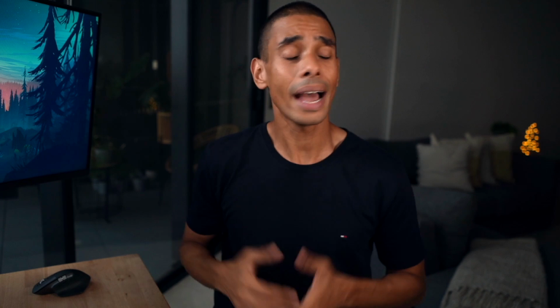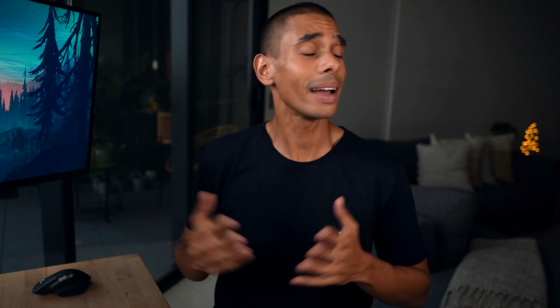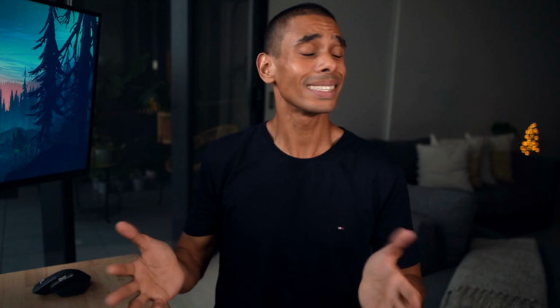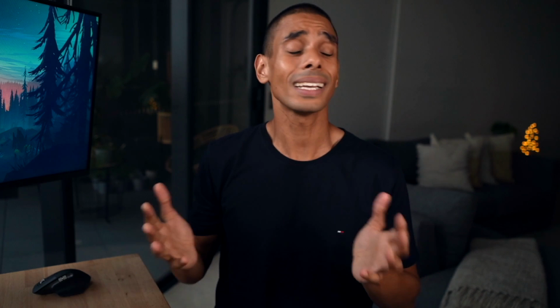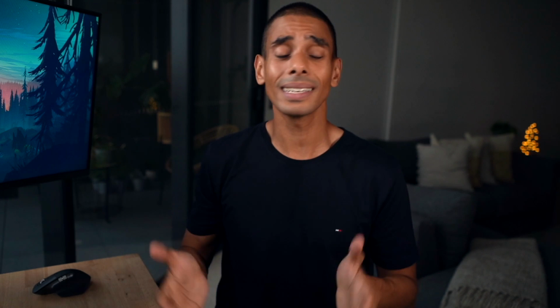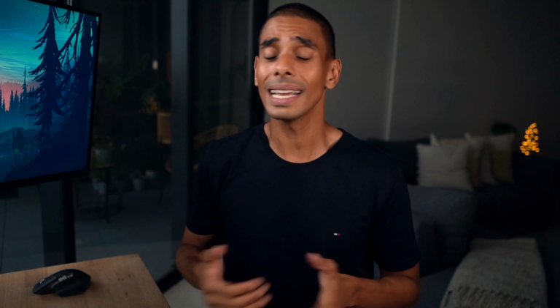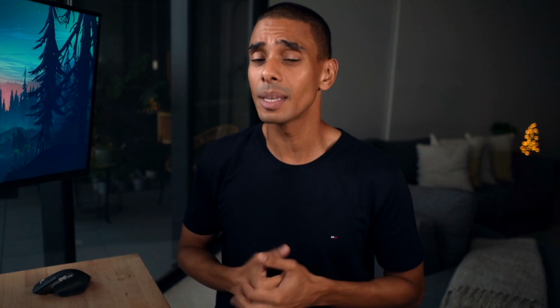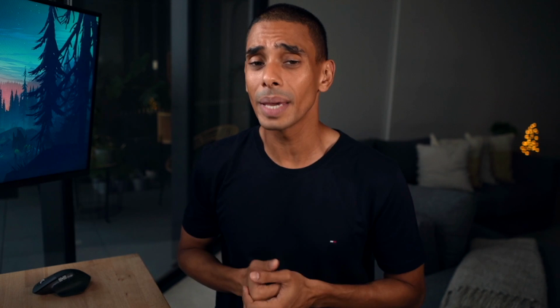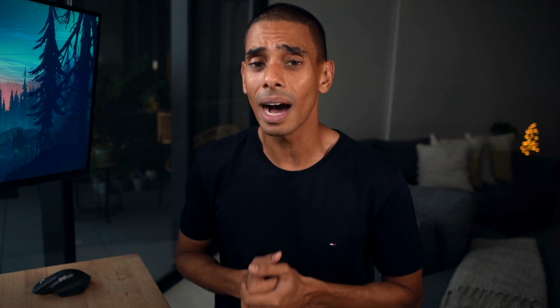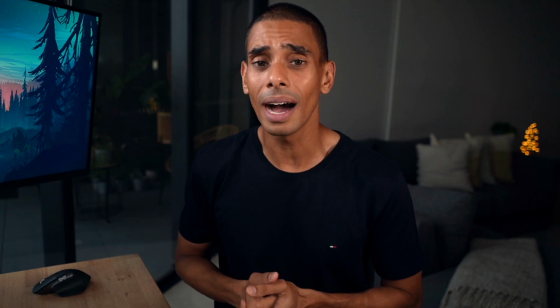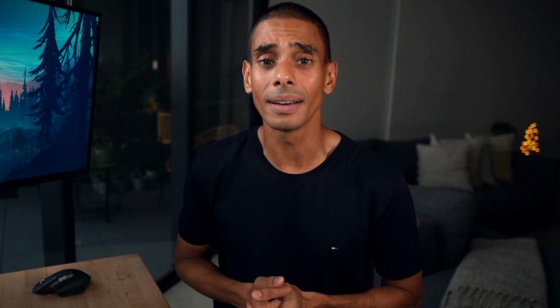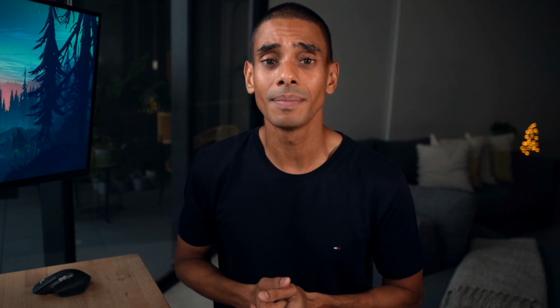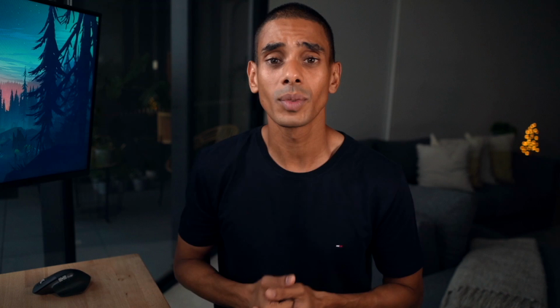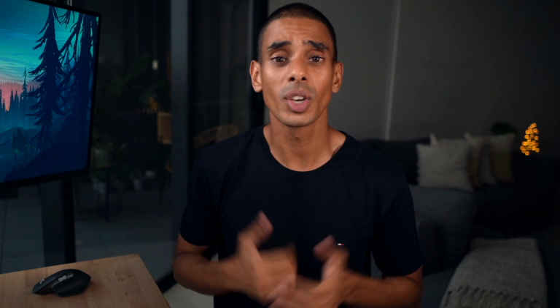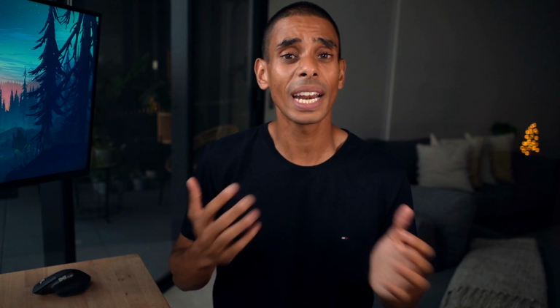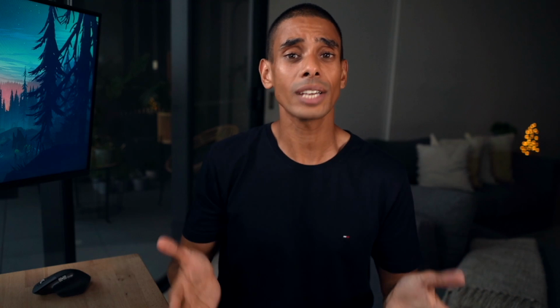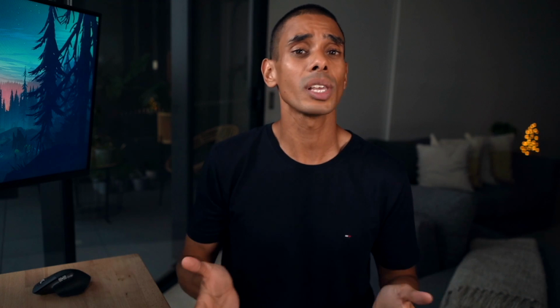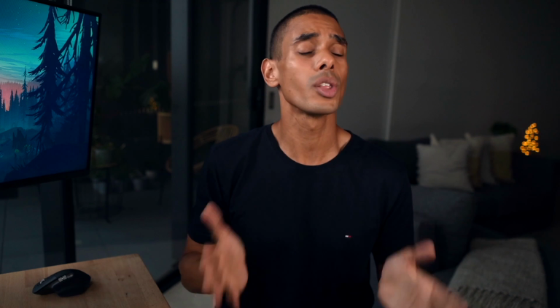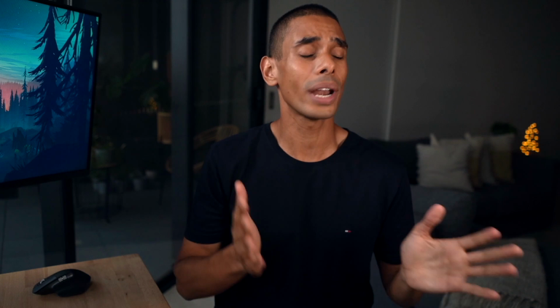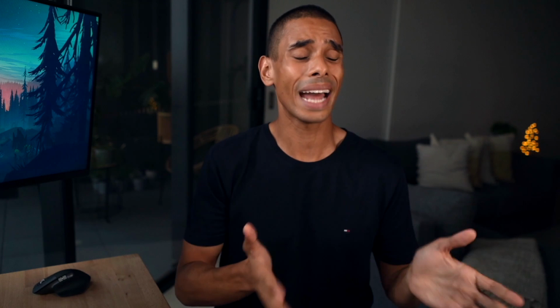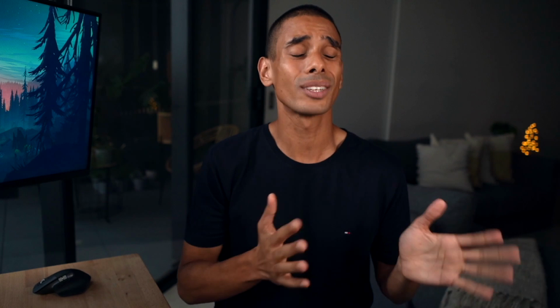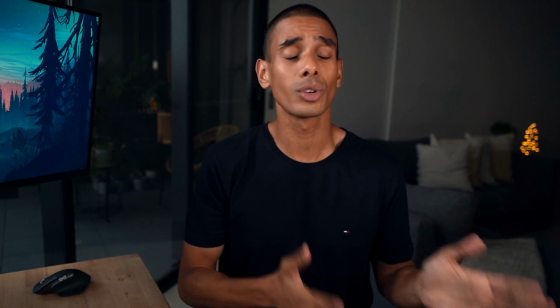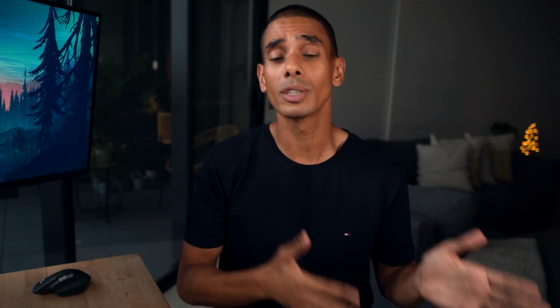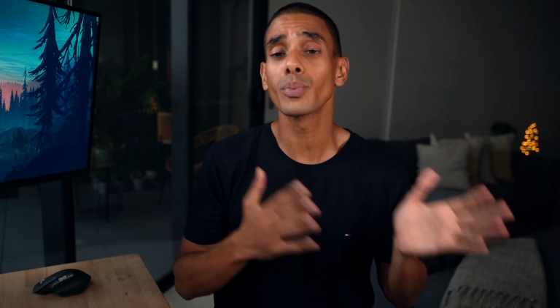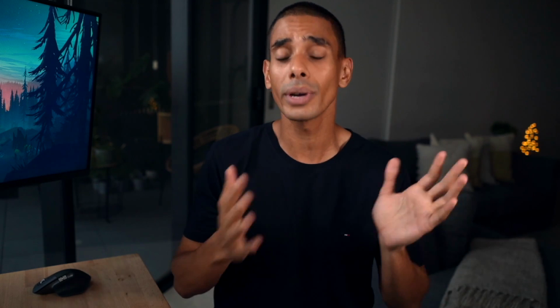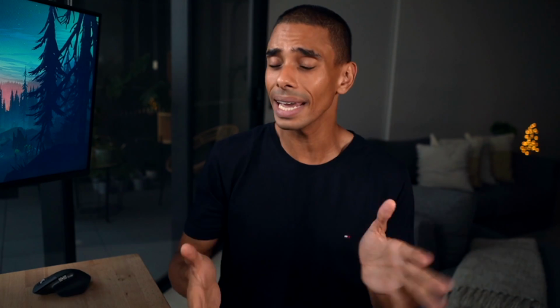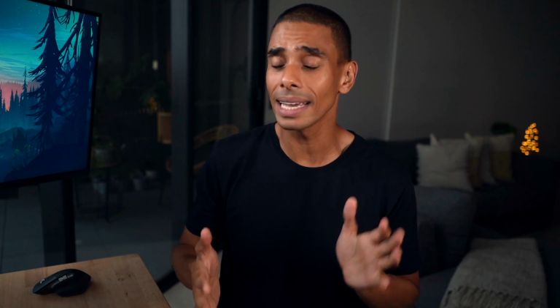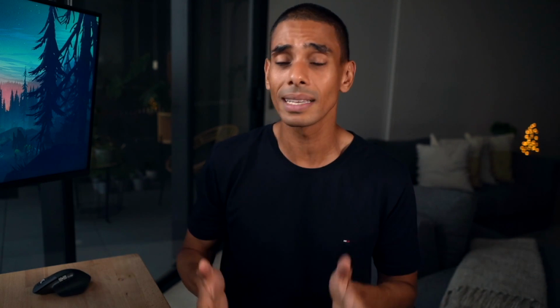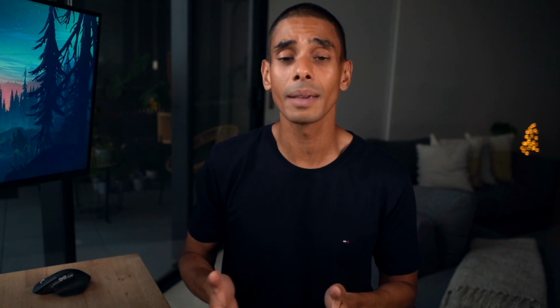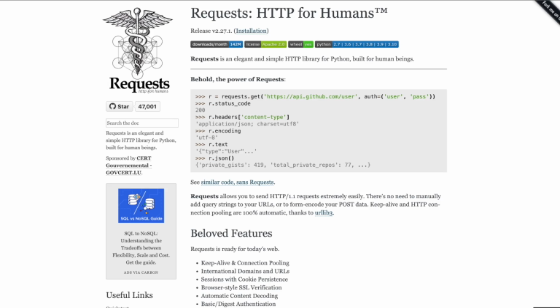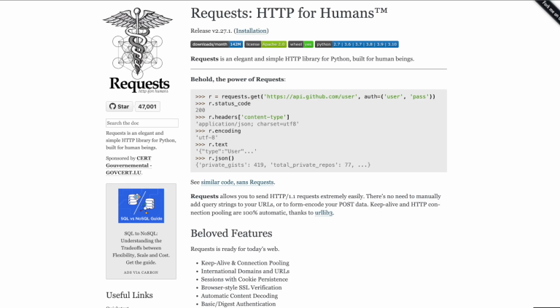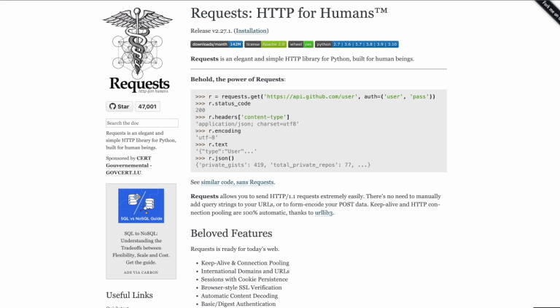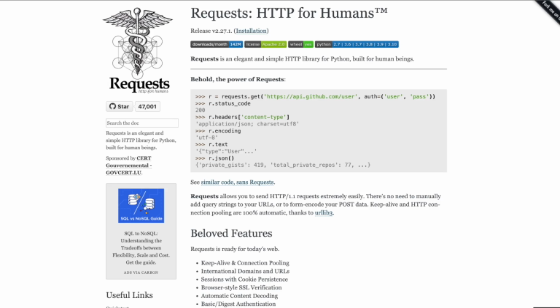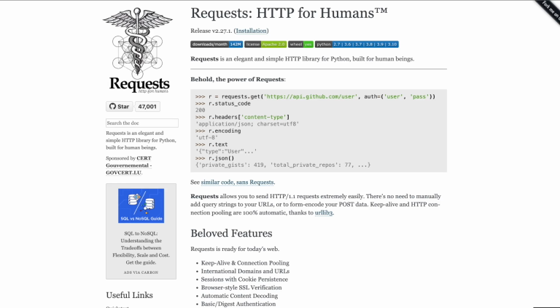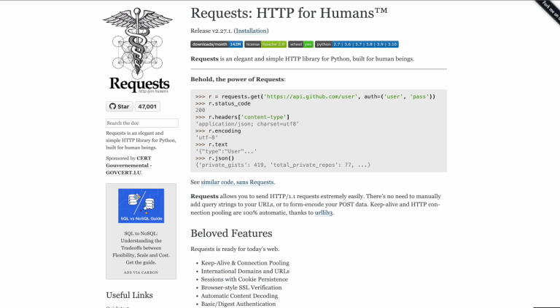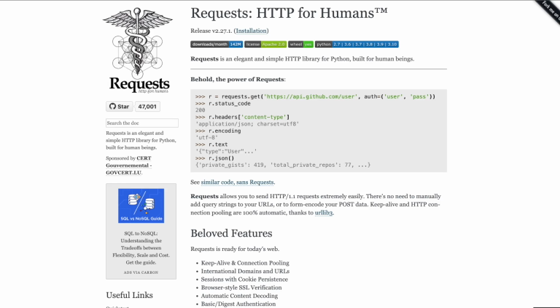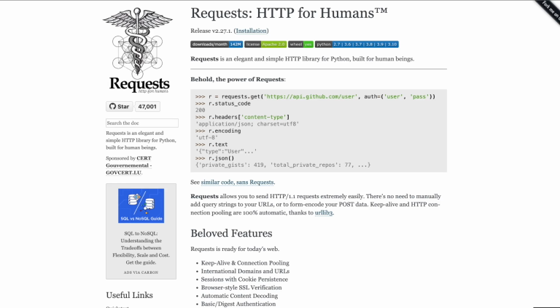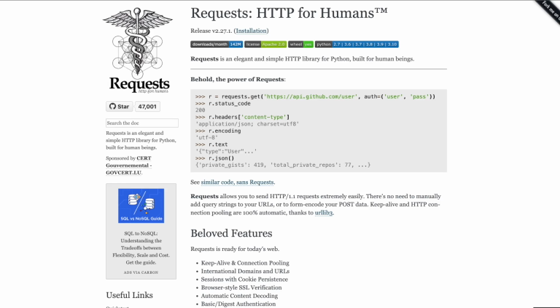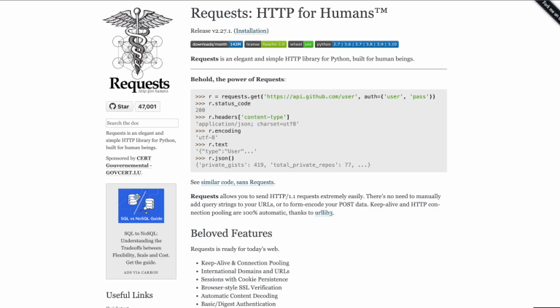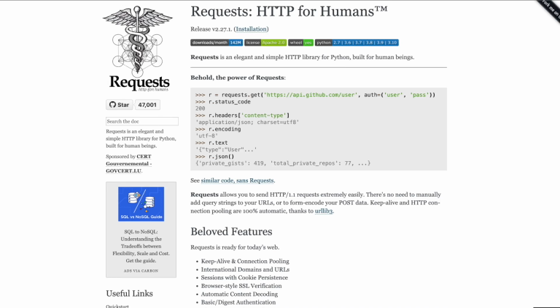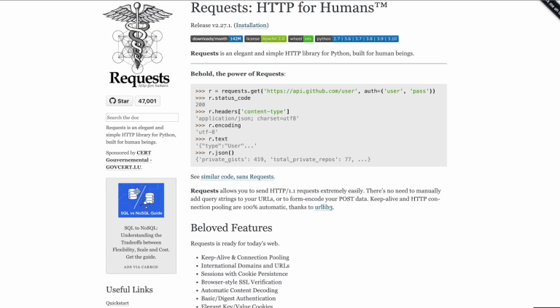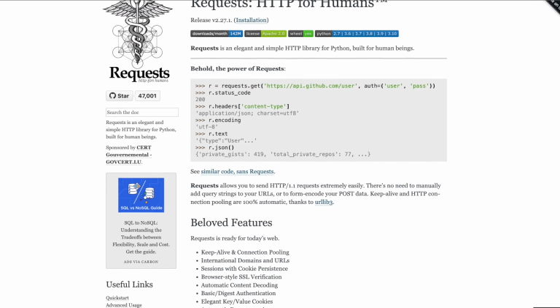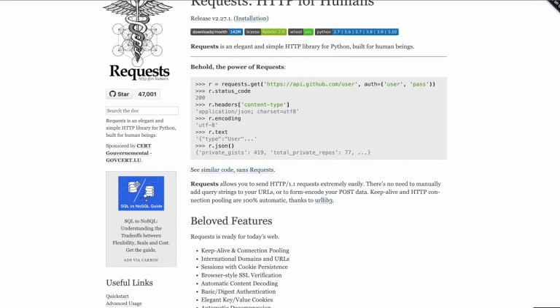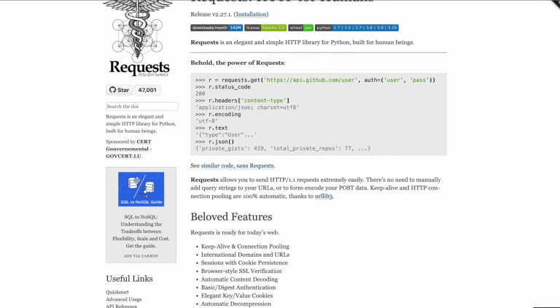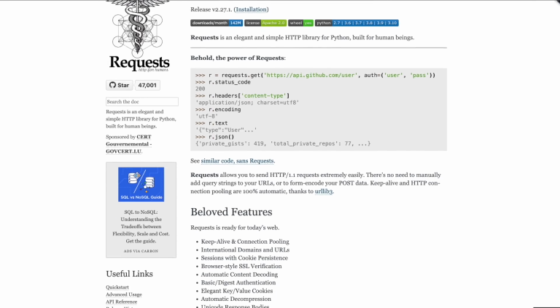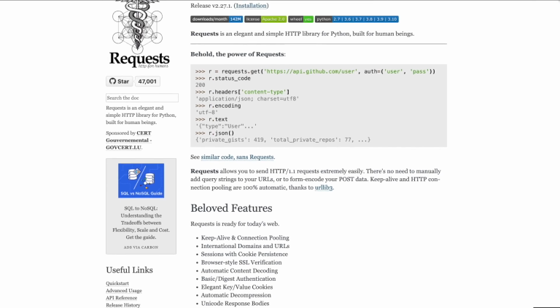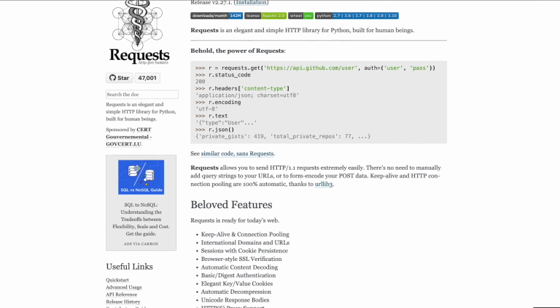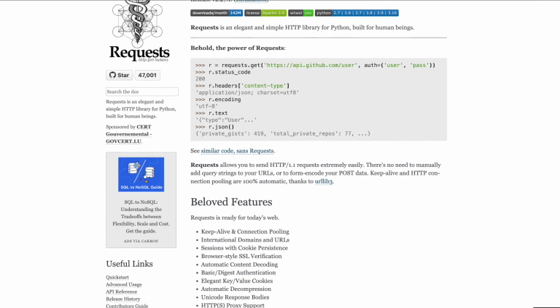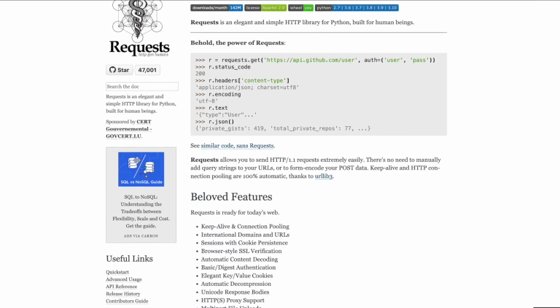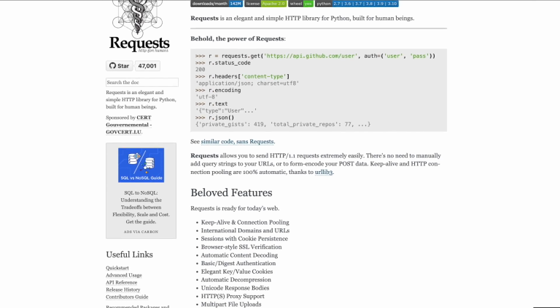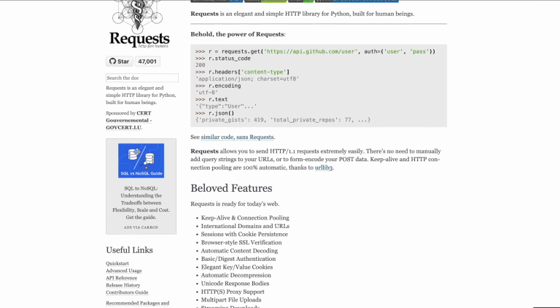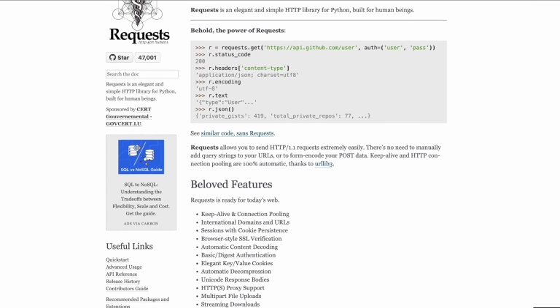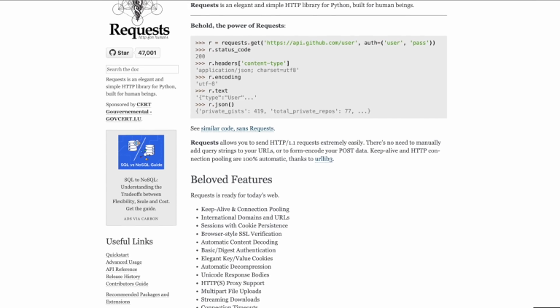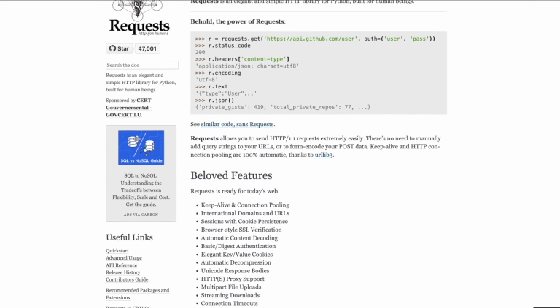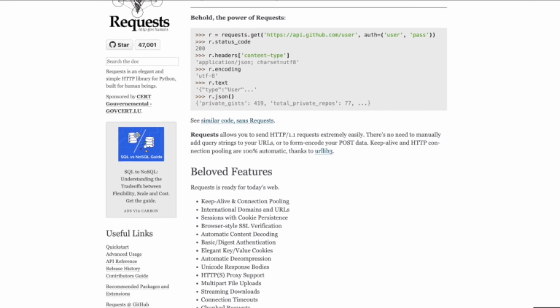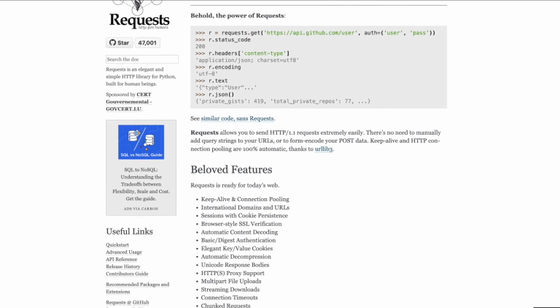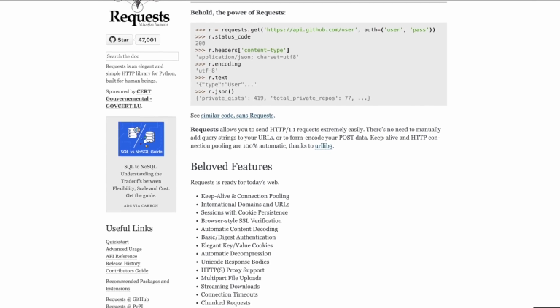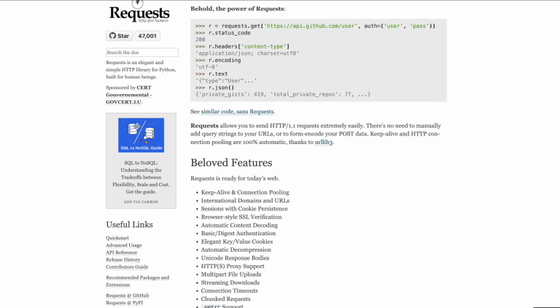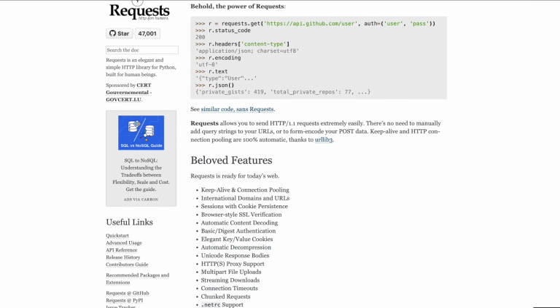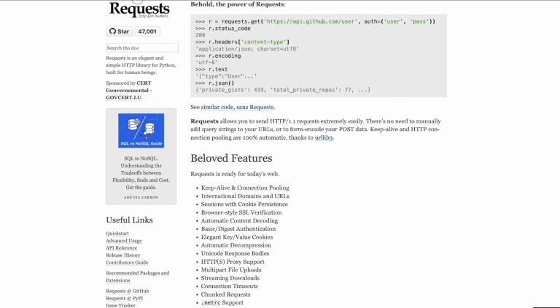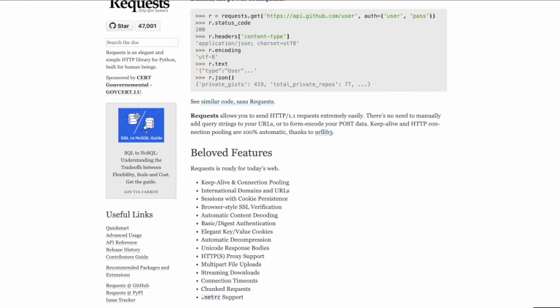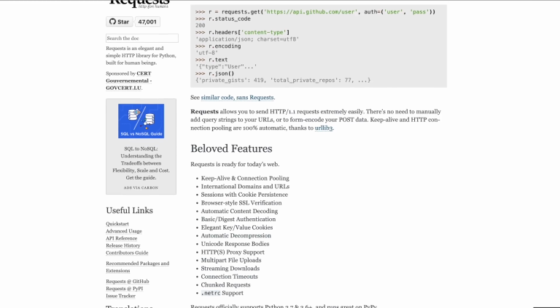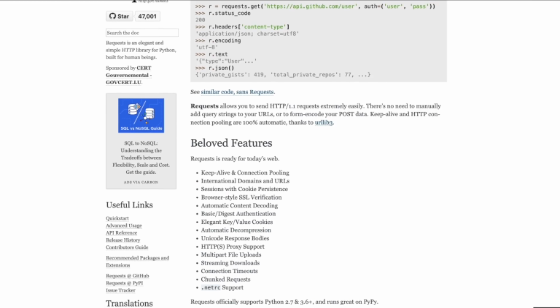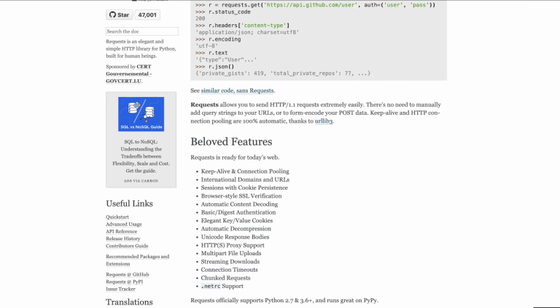It doesn't need to be hard. You can learn how to do this pretty easily by reading the system documentation and using the Python requests library.